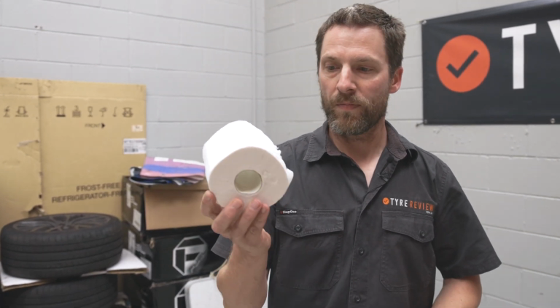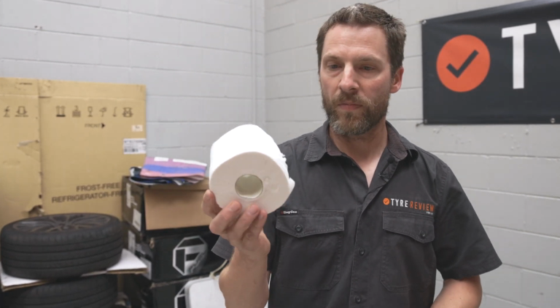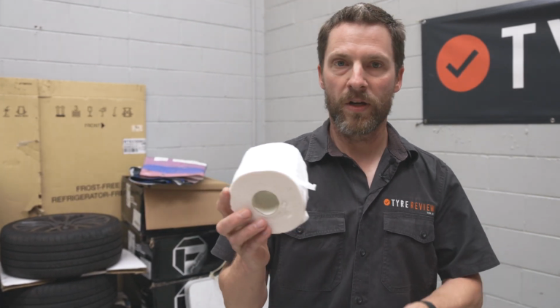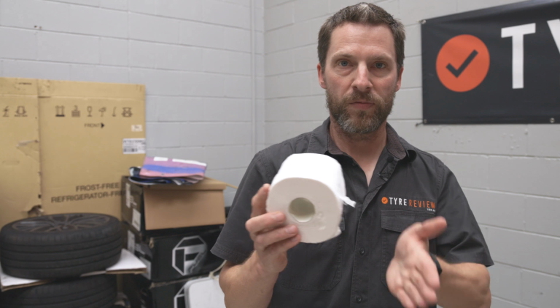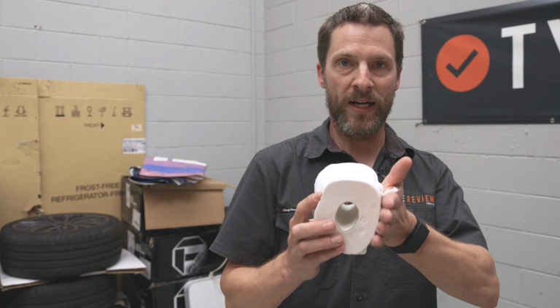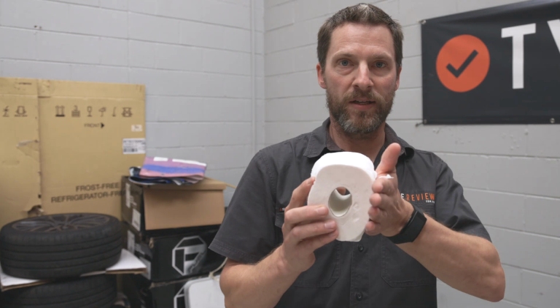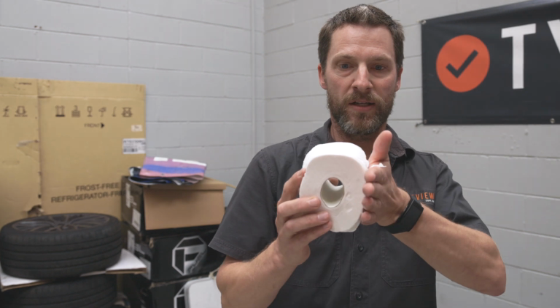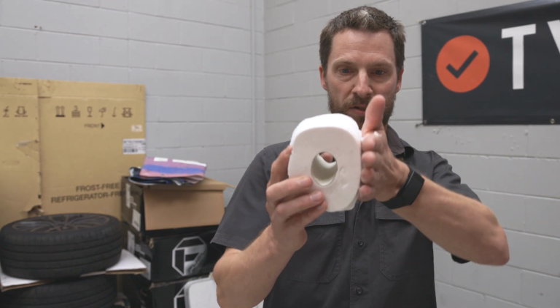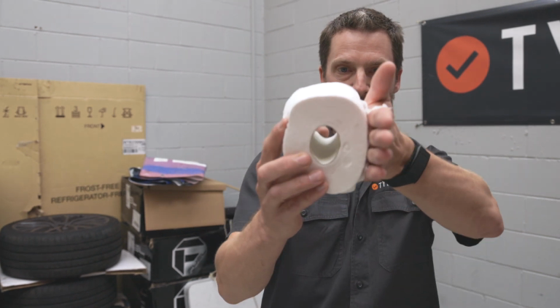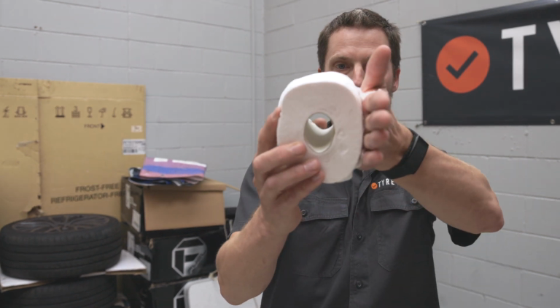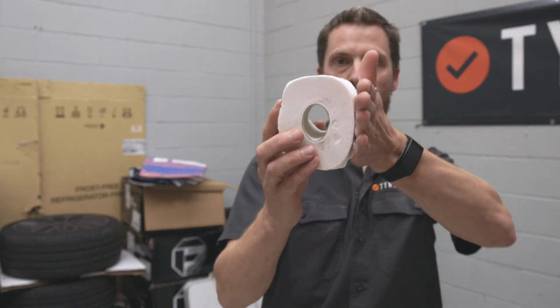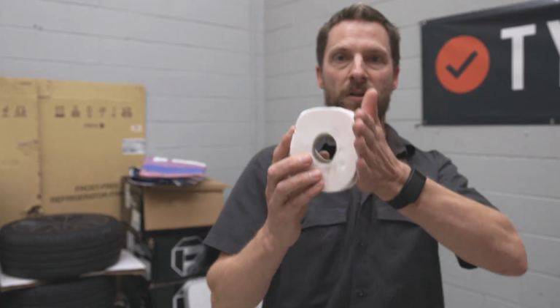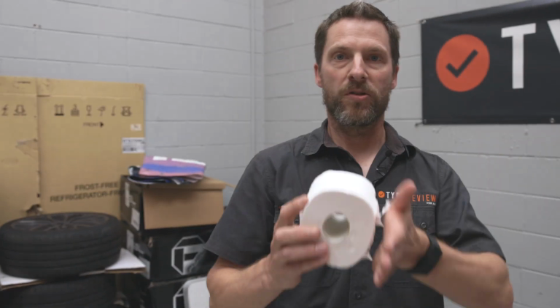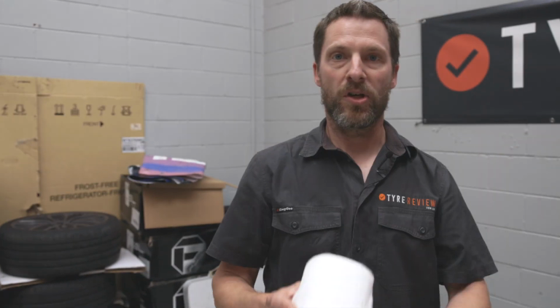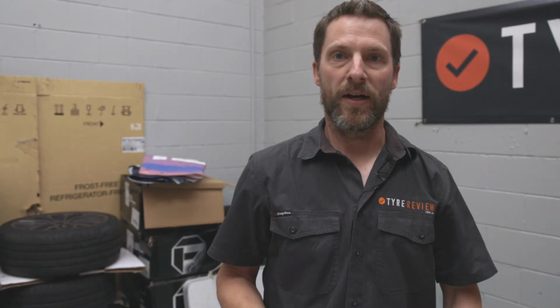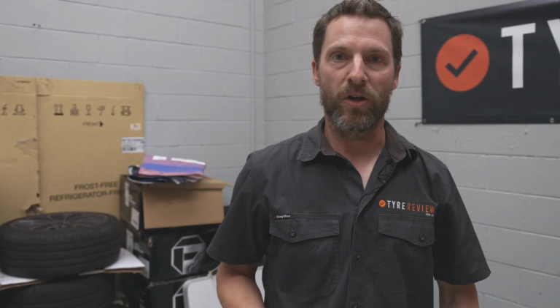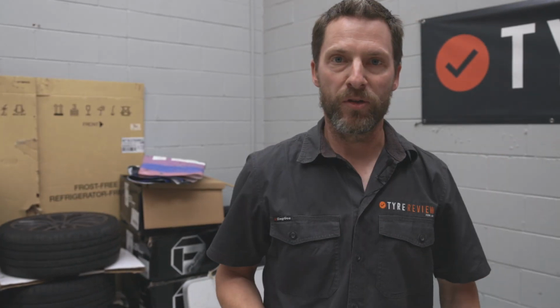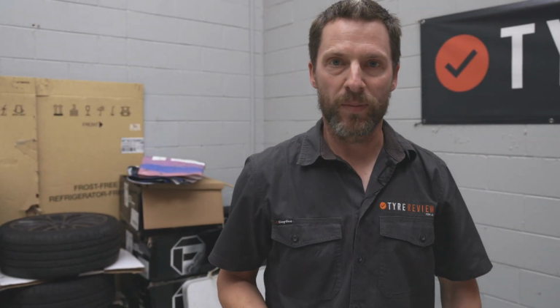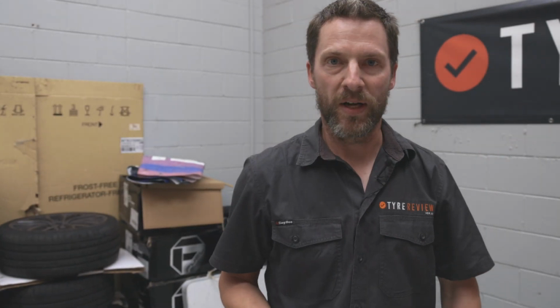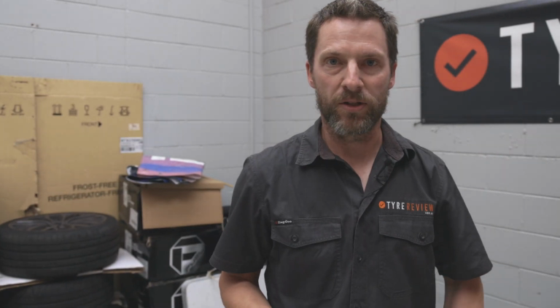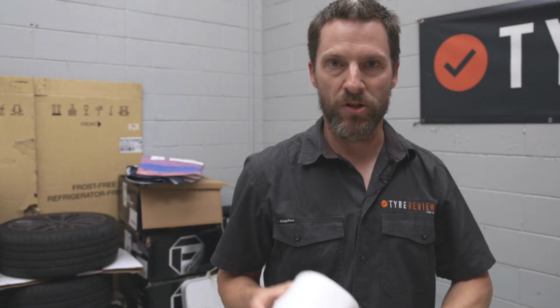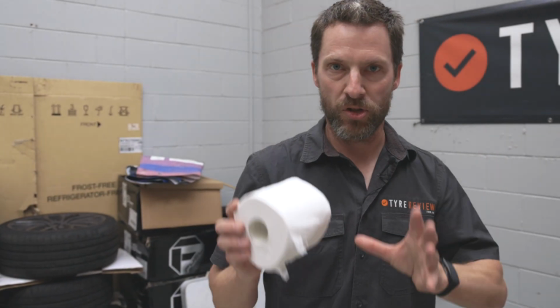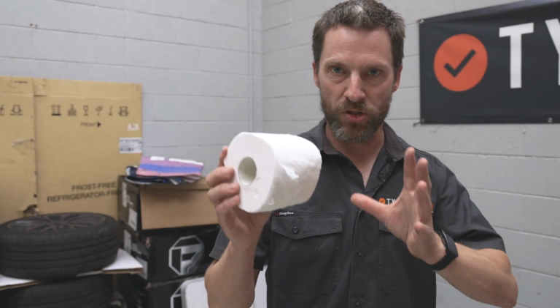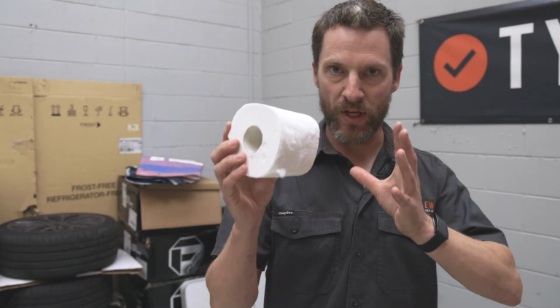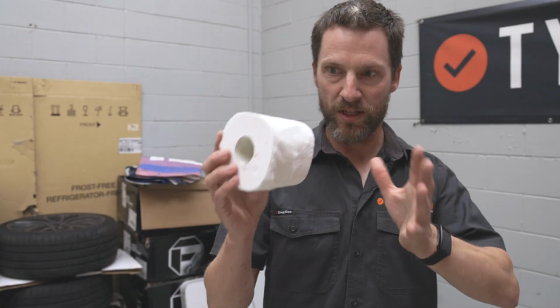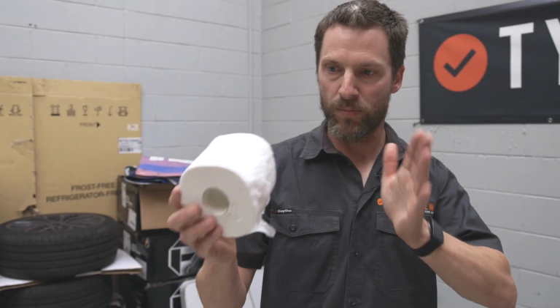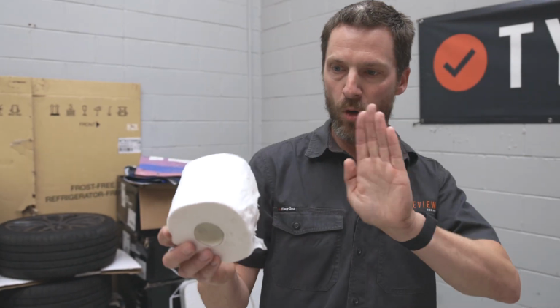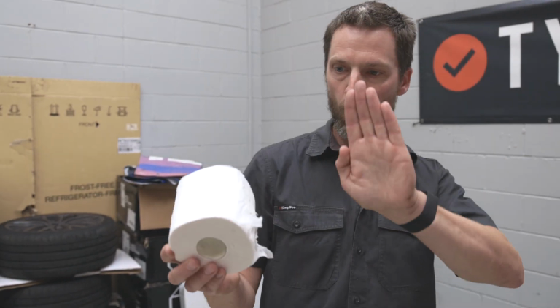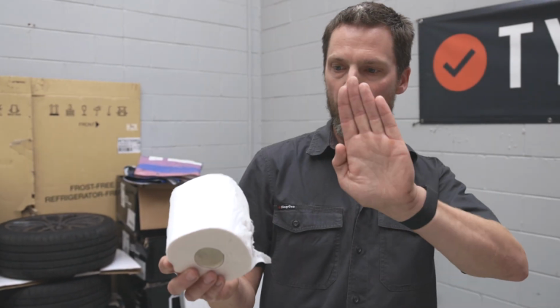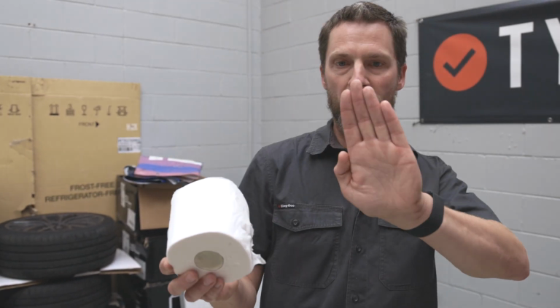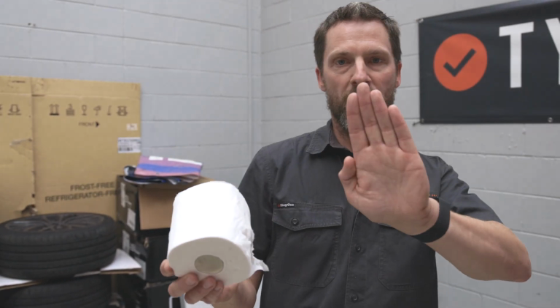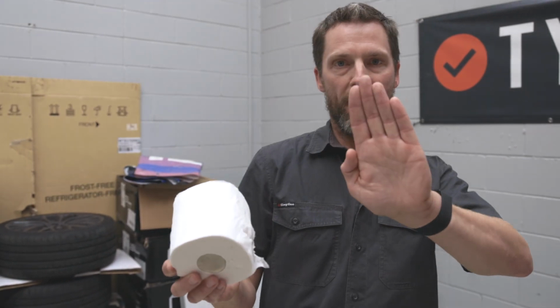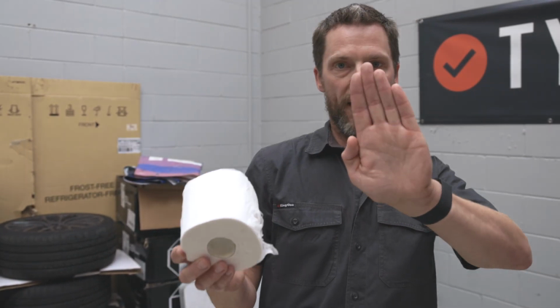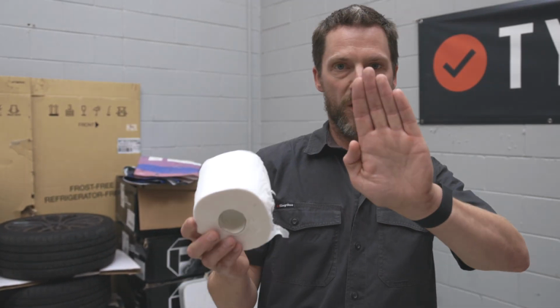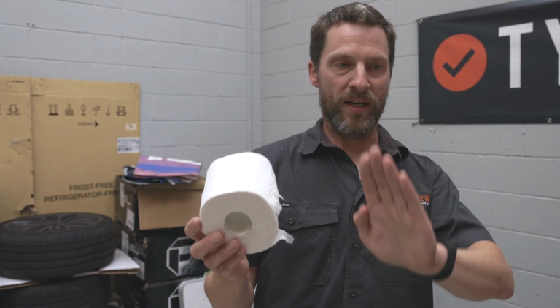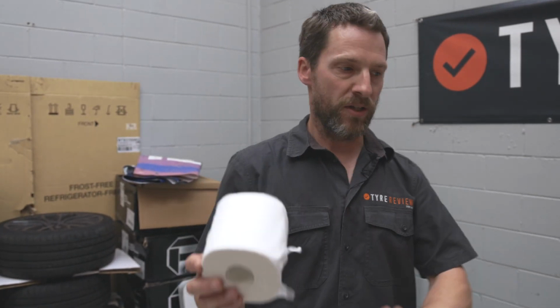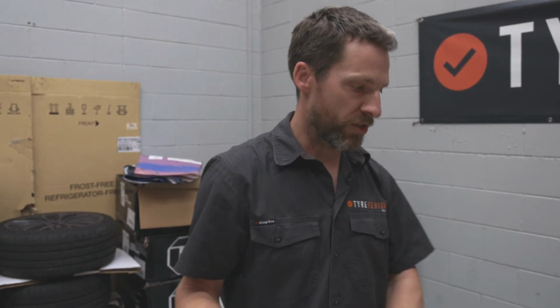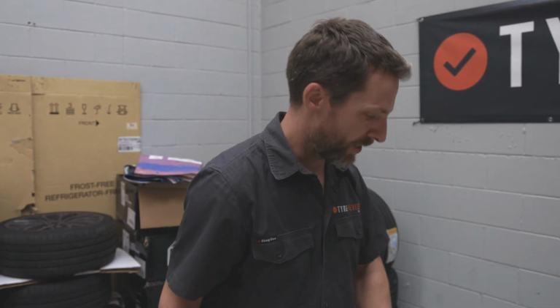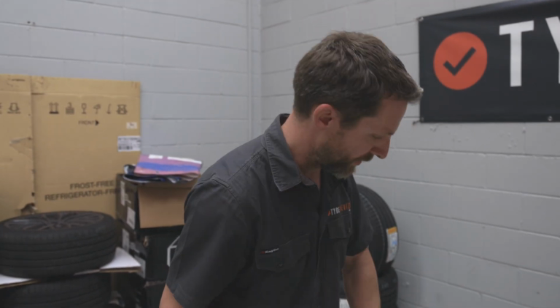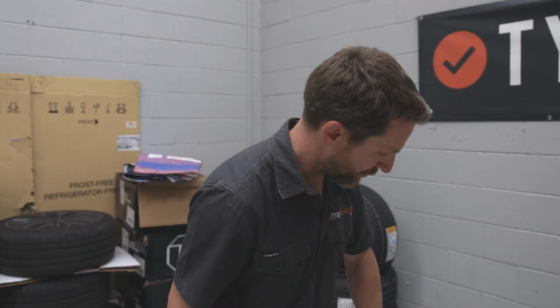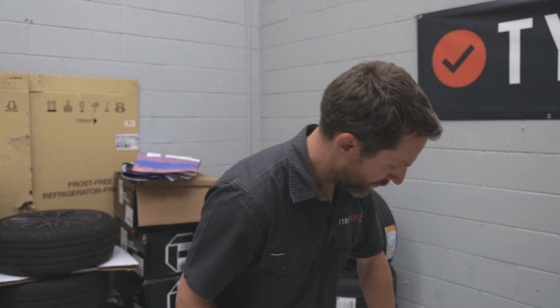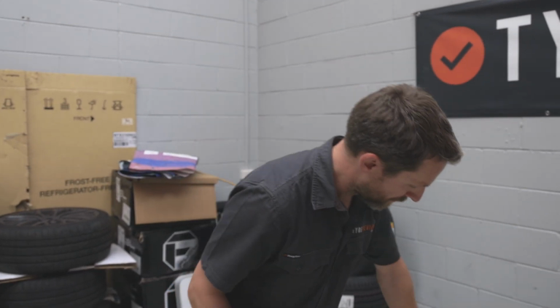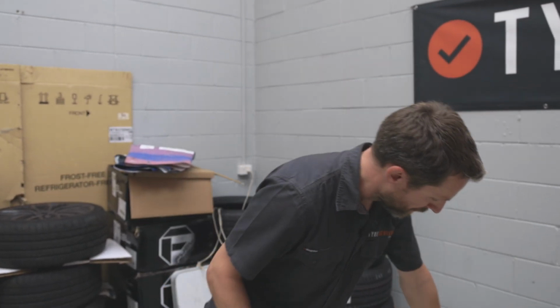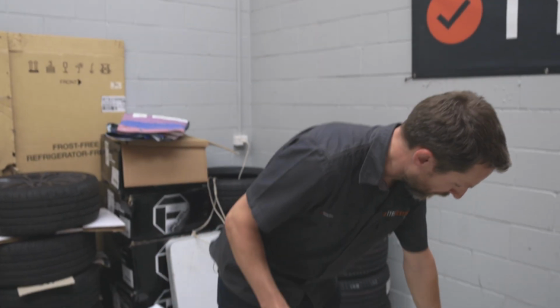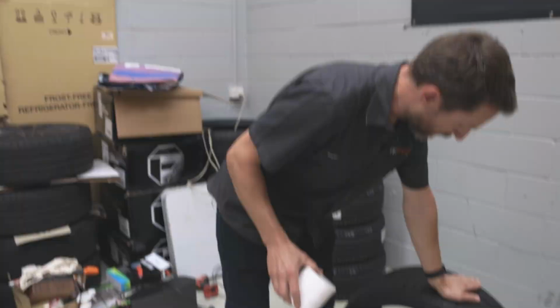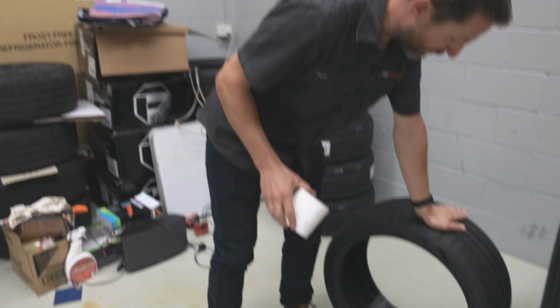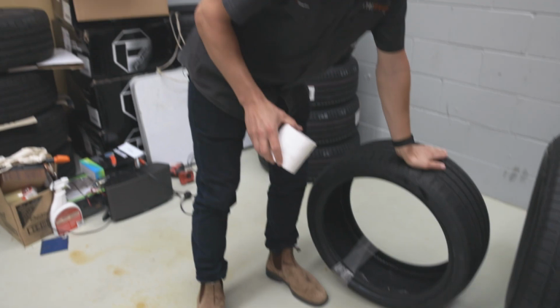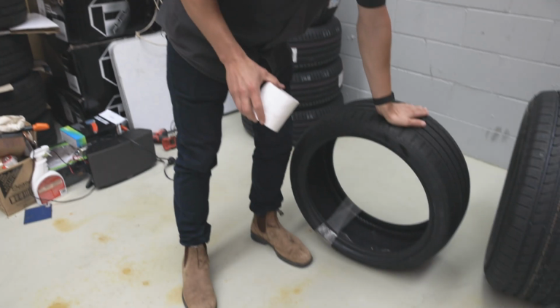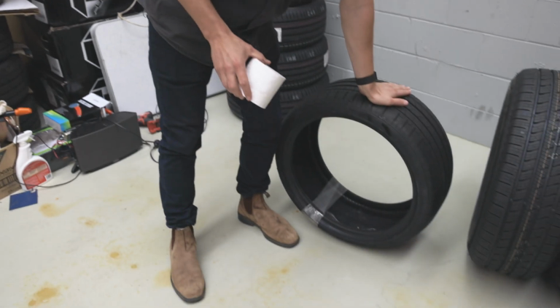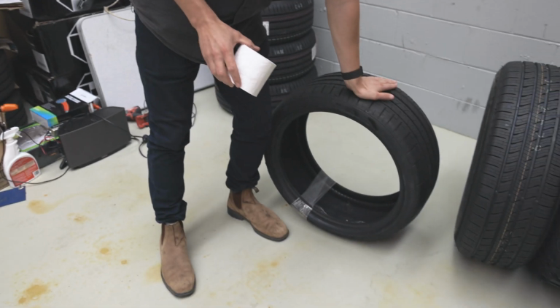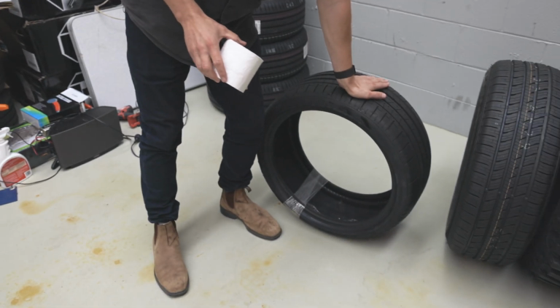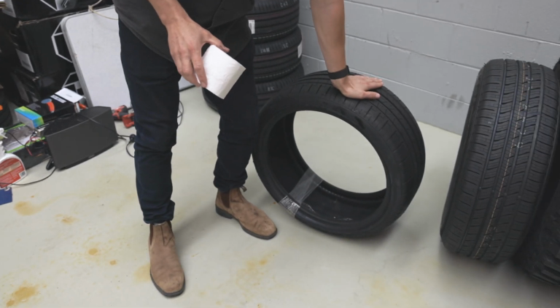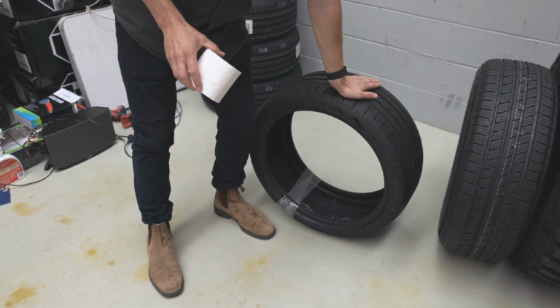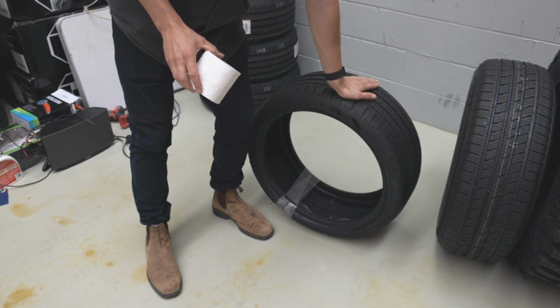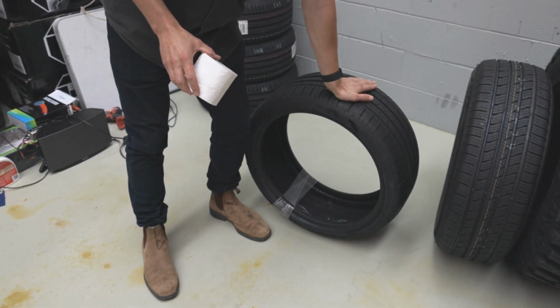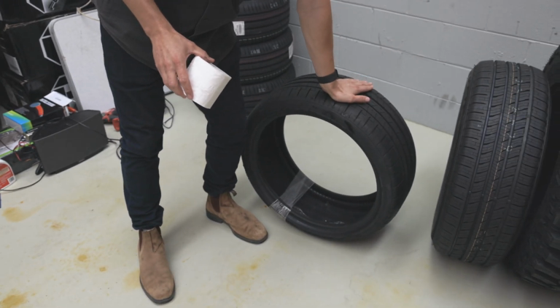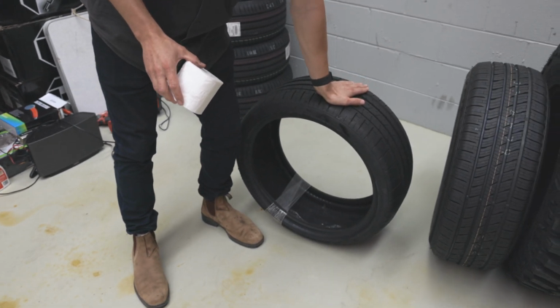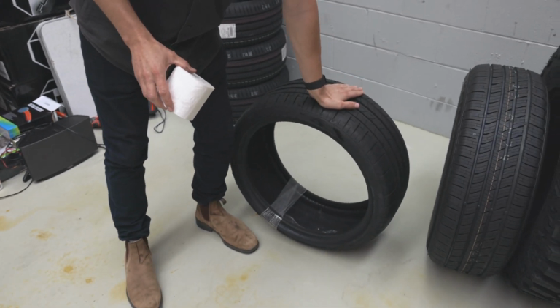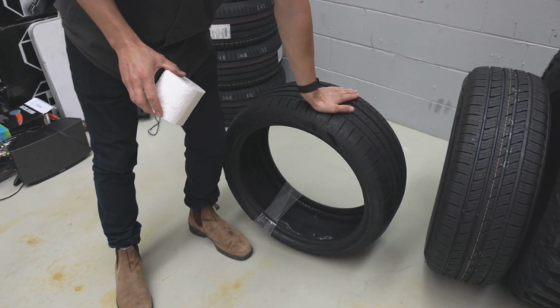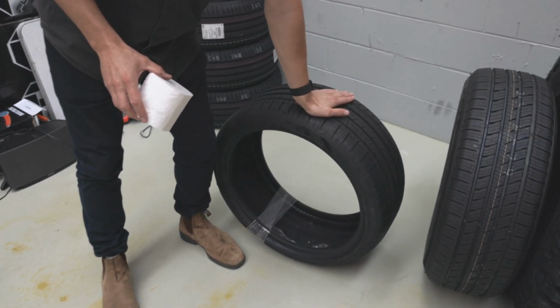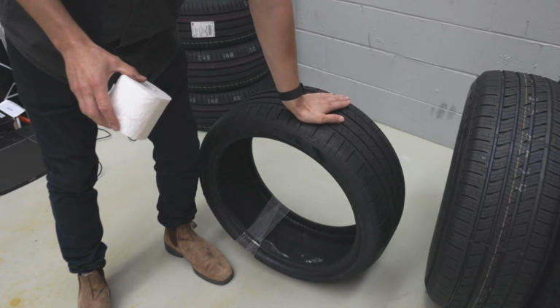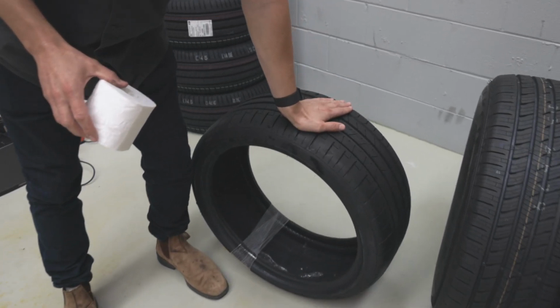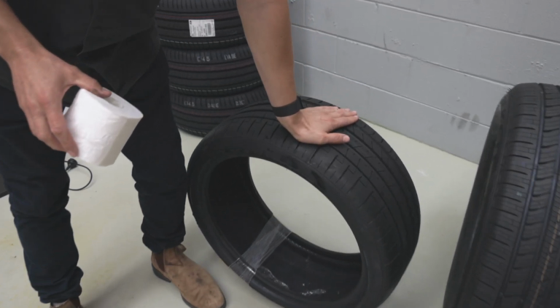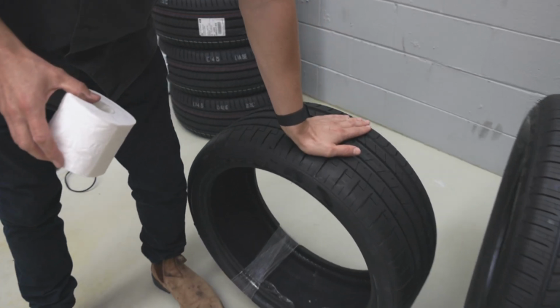So, that is tyre contact patch. It's just that small hand span size that's touching the ground at the one time.